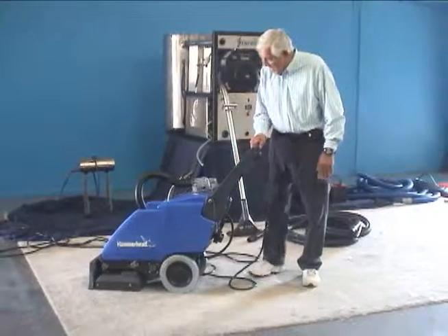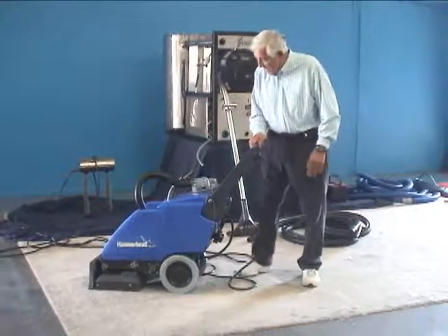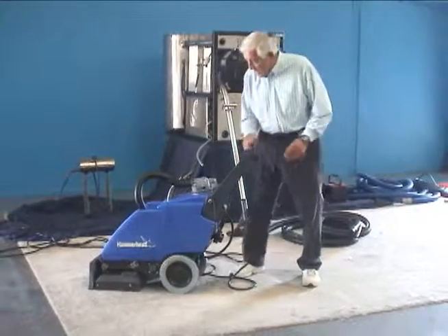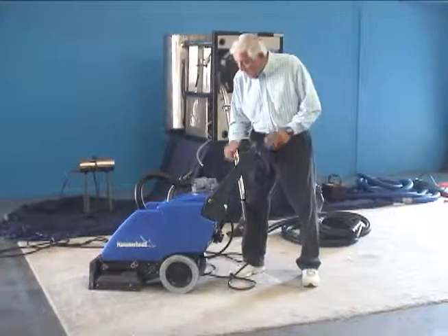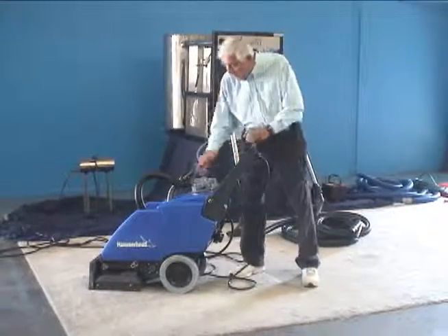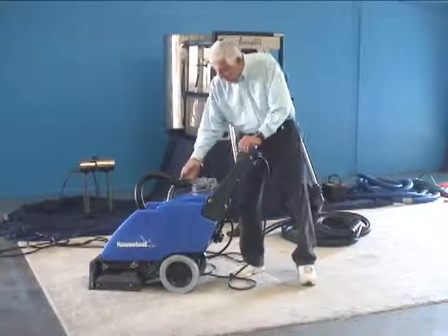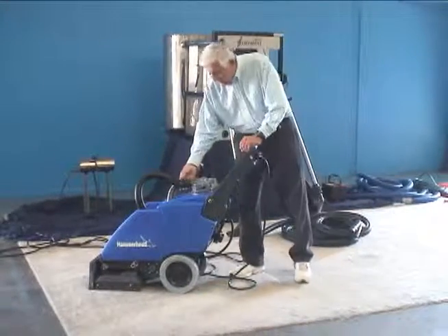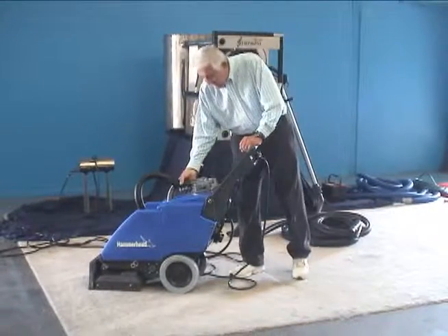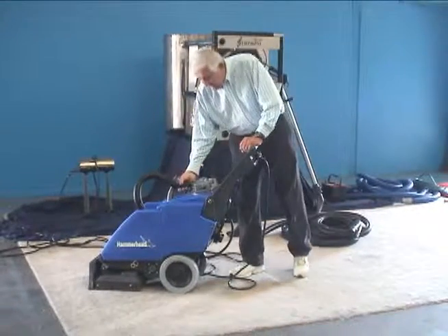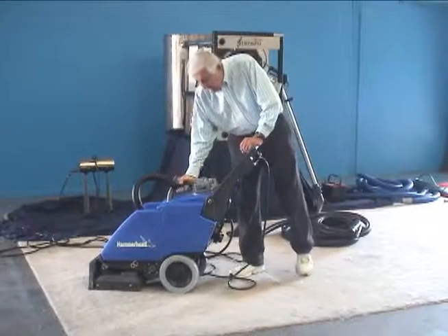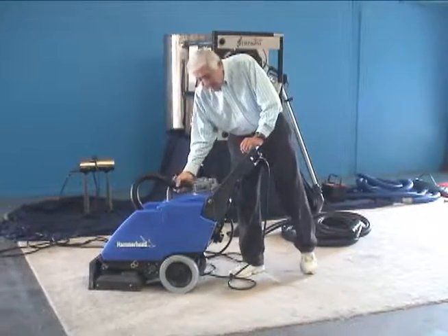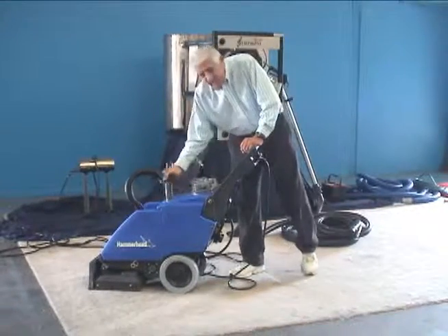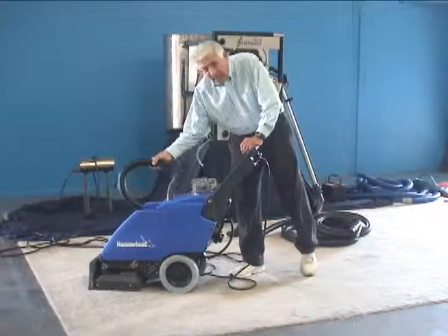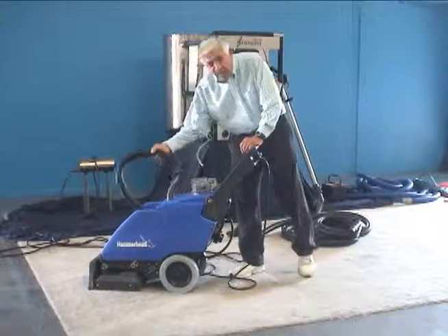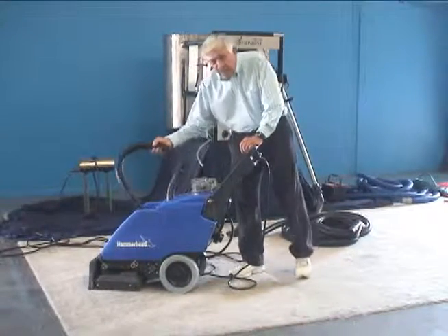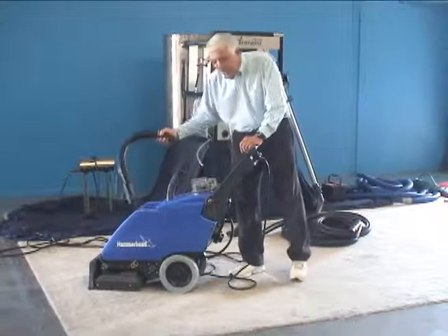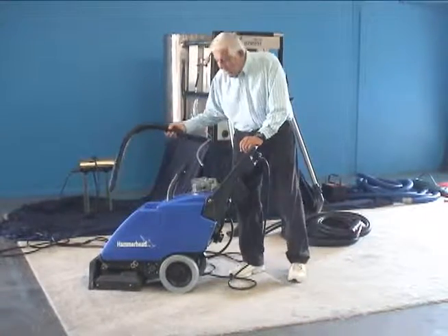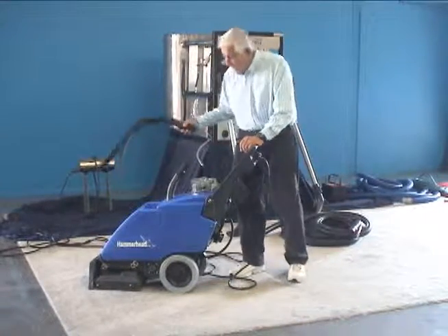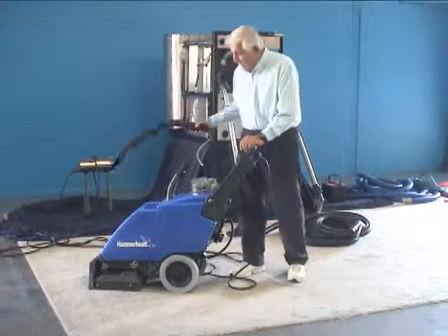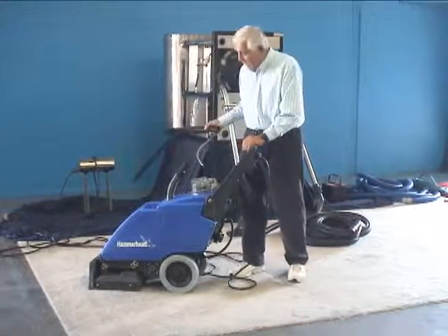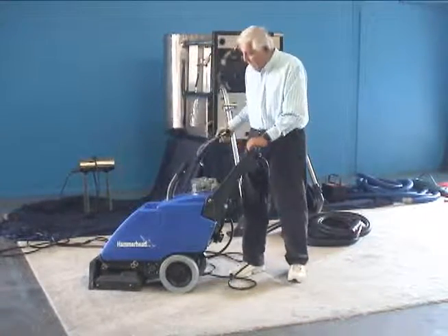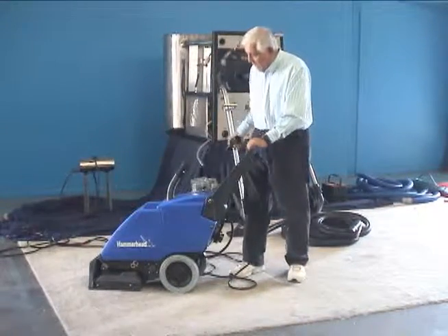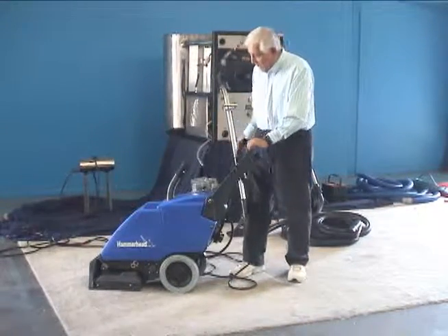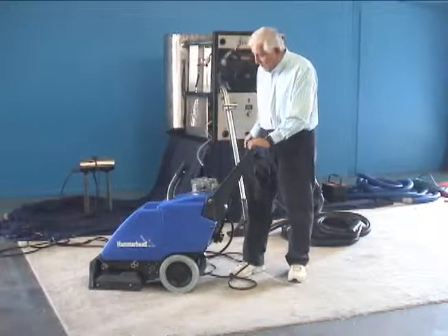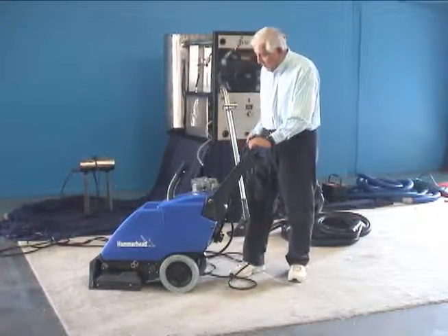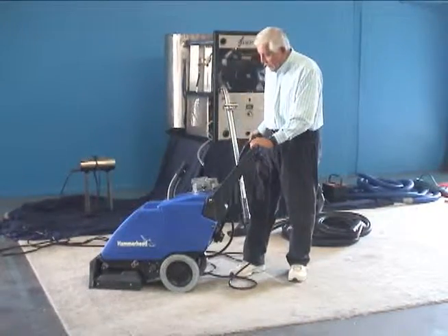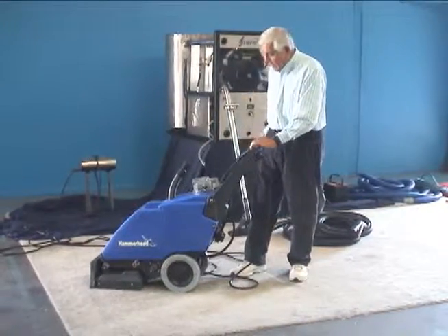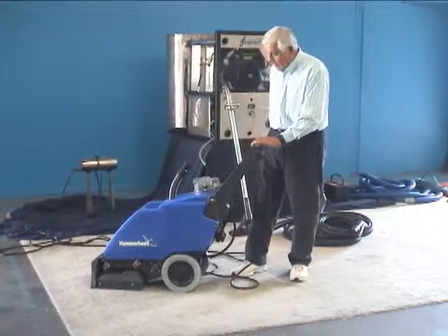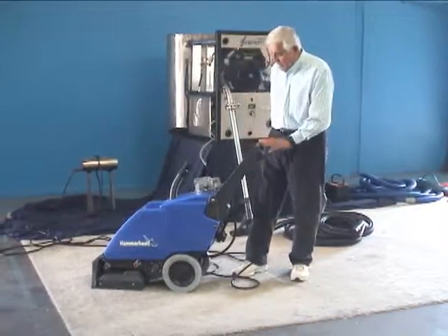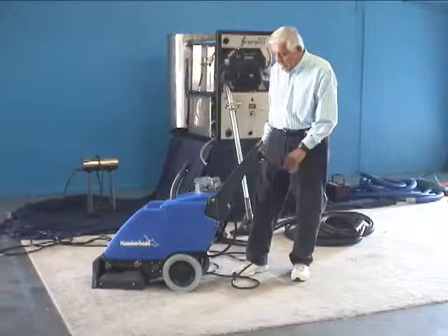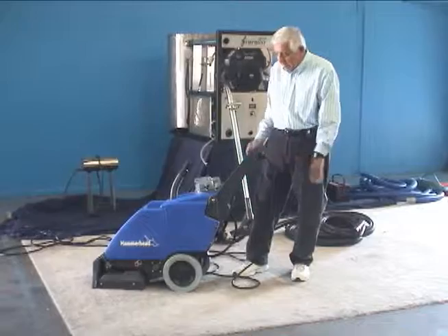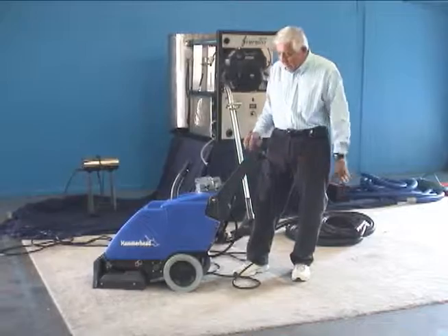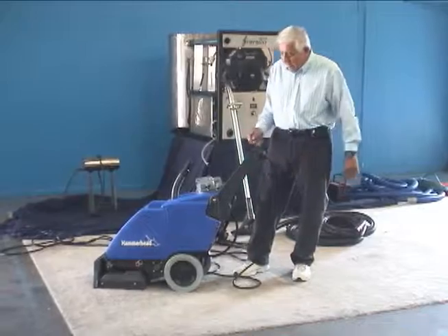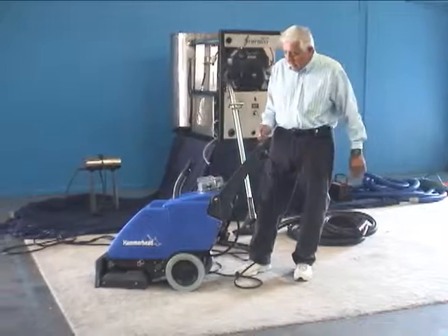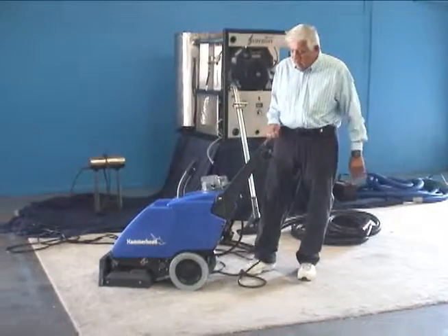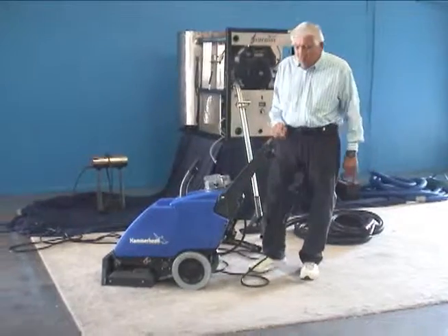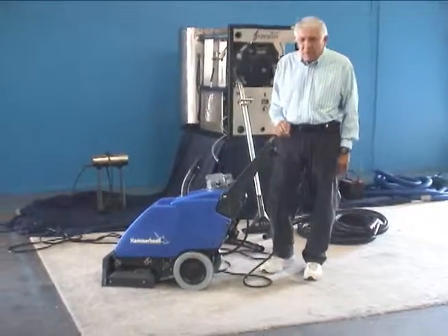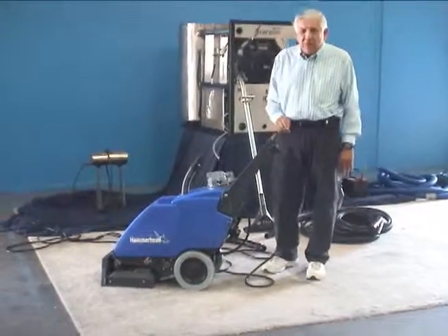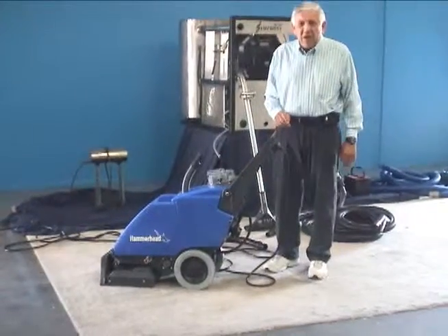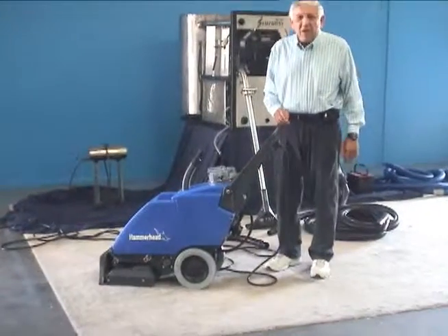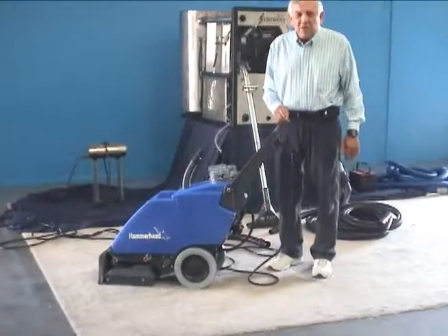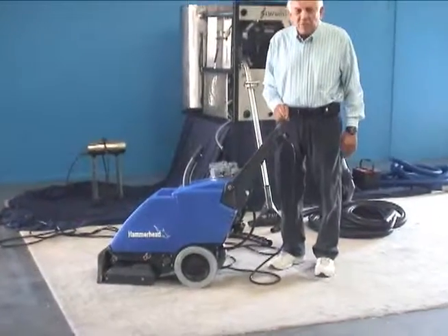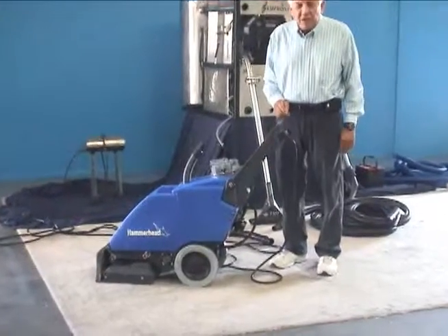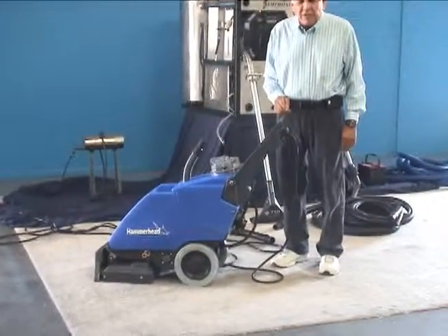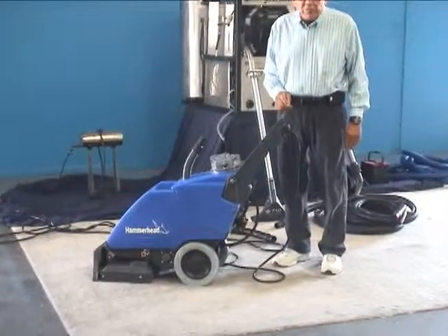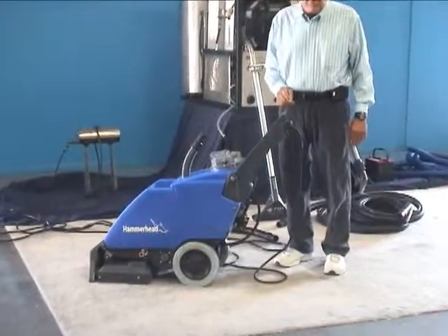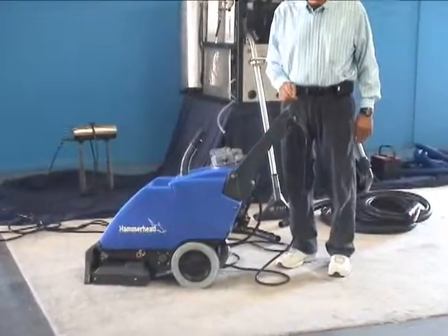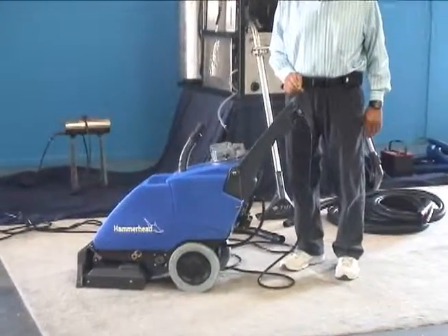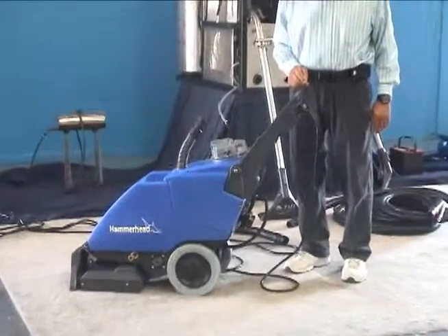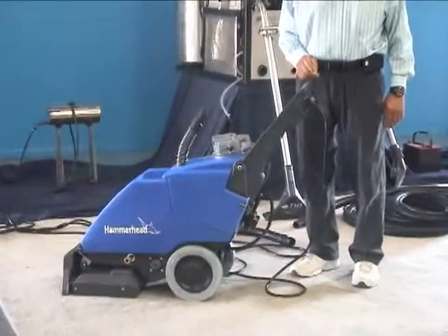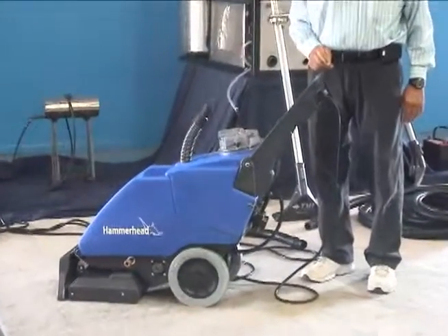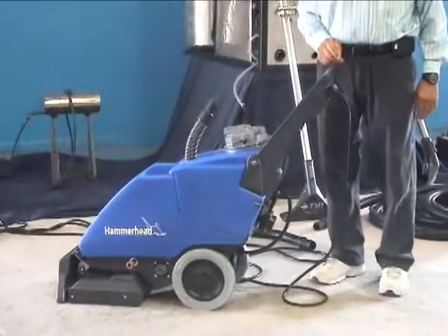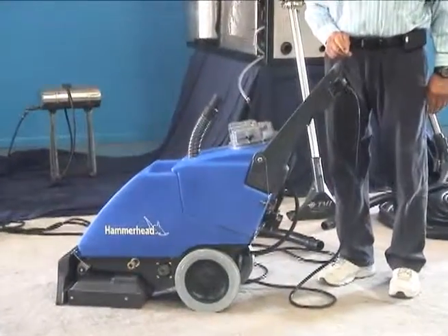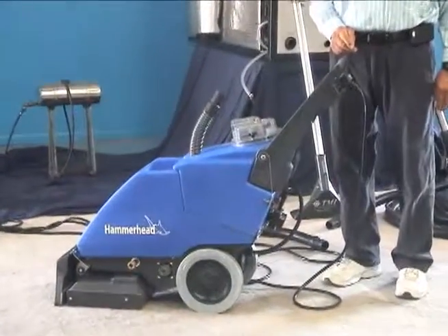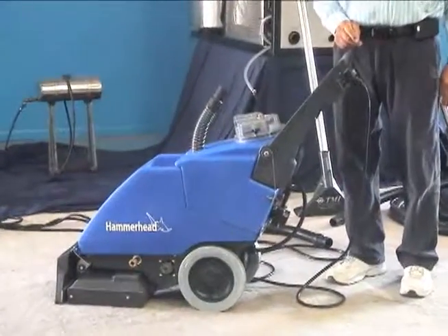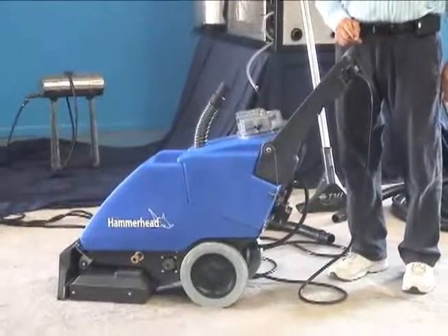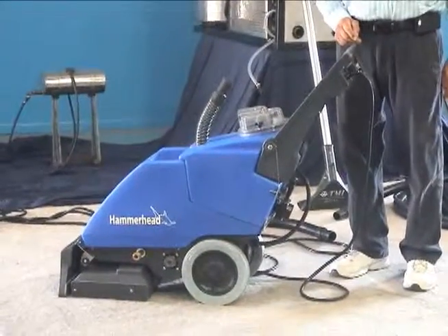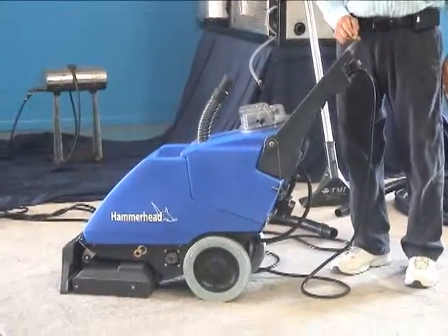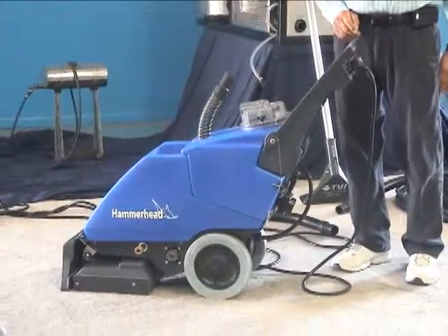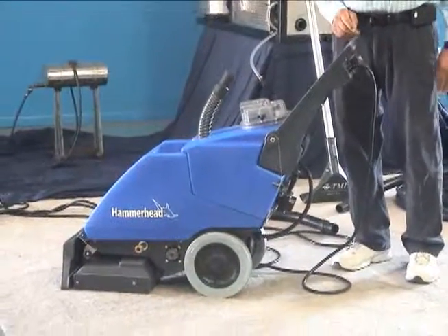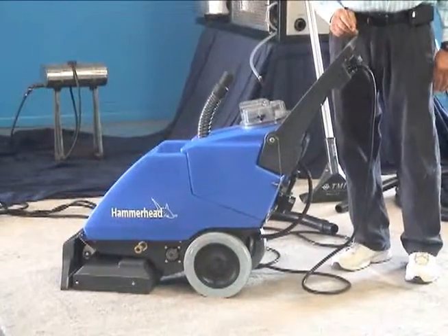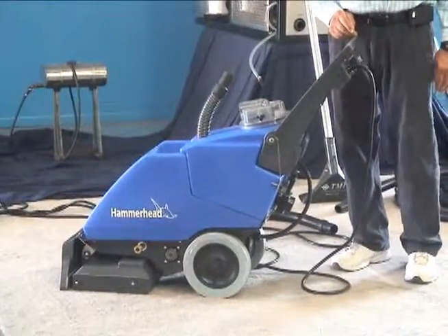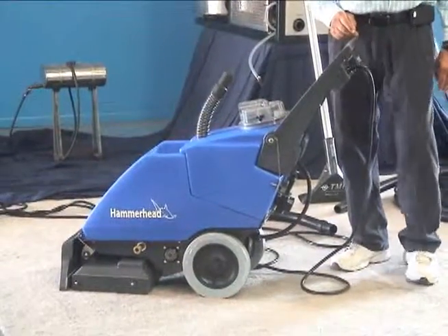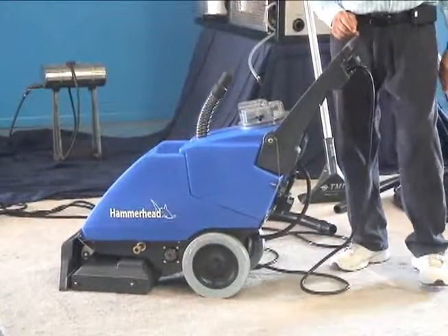And that's pretty much it. That's the Hammerhead walk-behind extractor made by Timbuktu. Thank you very much.